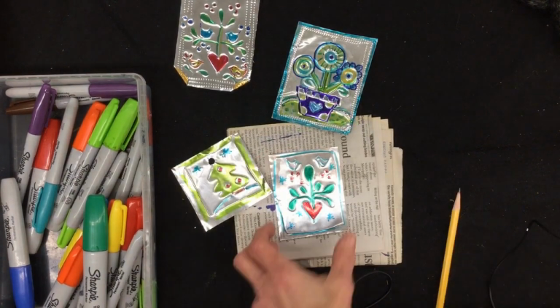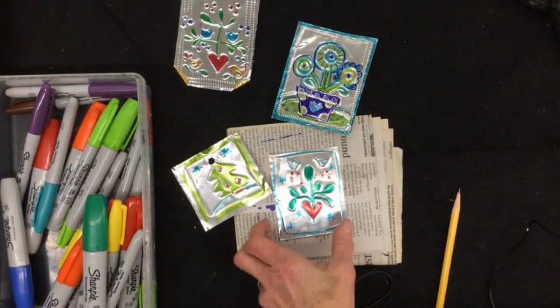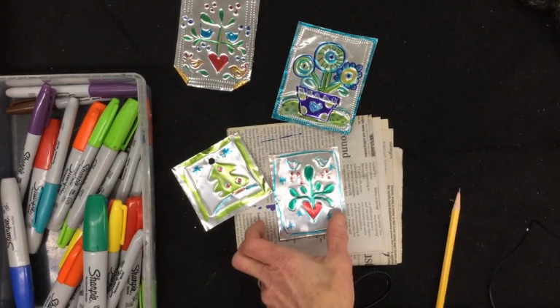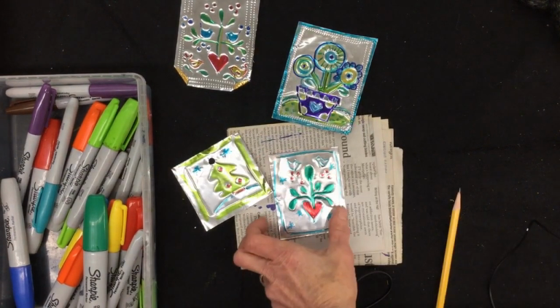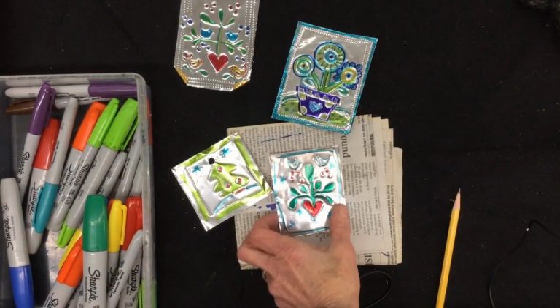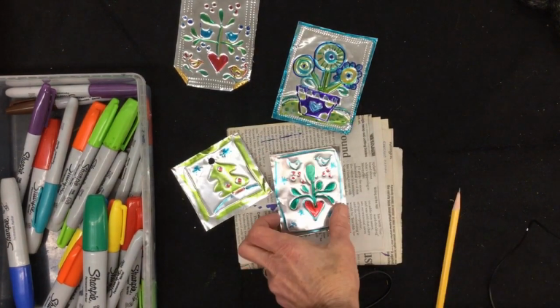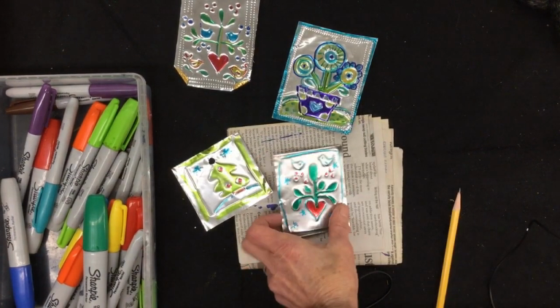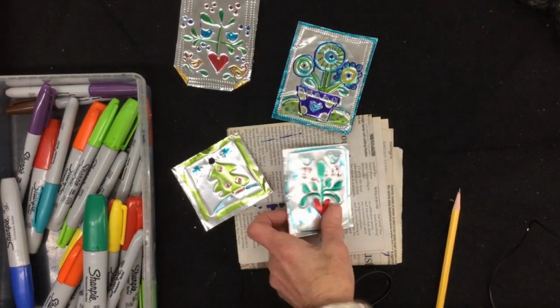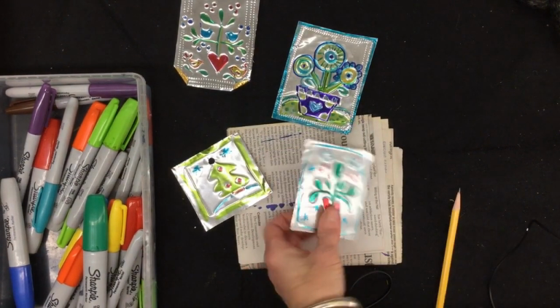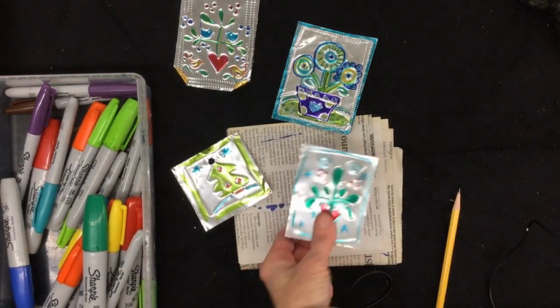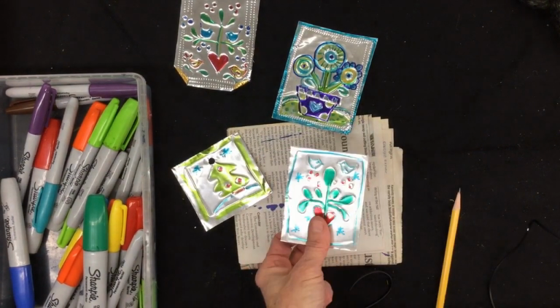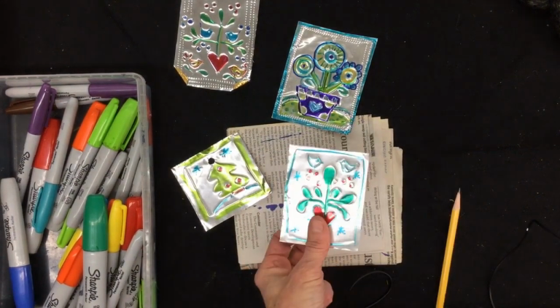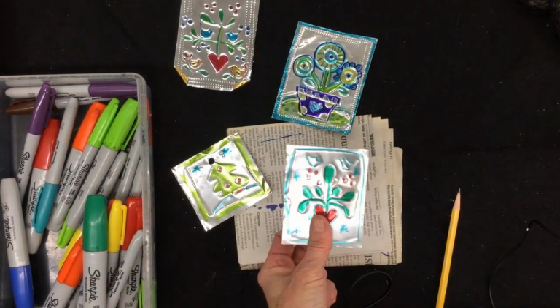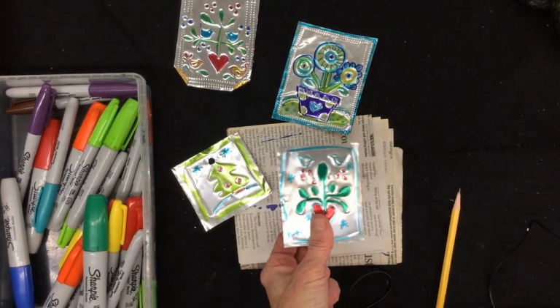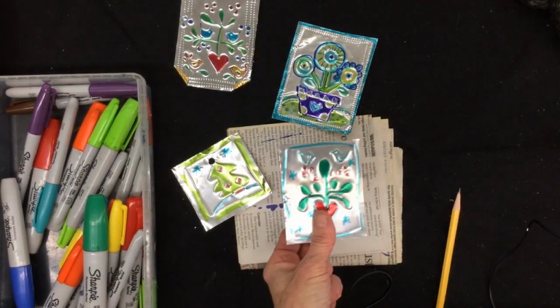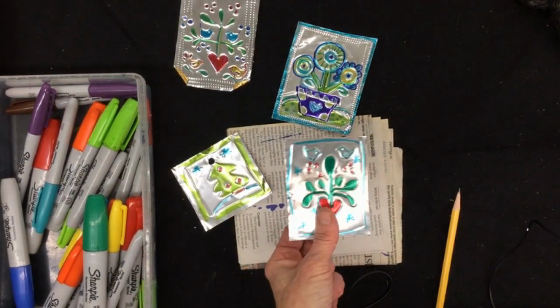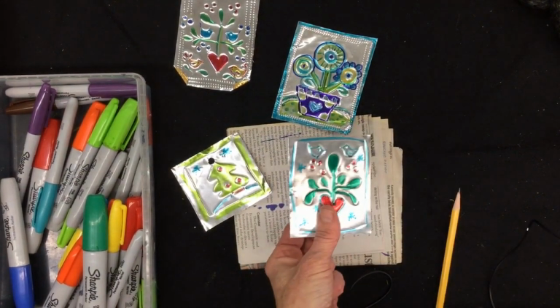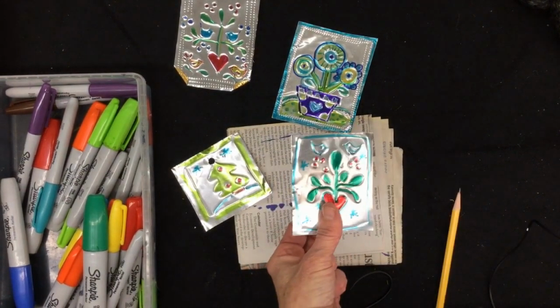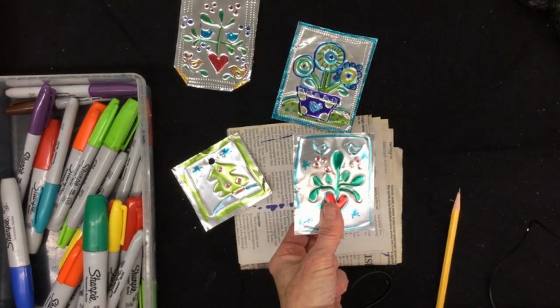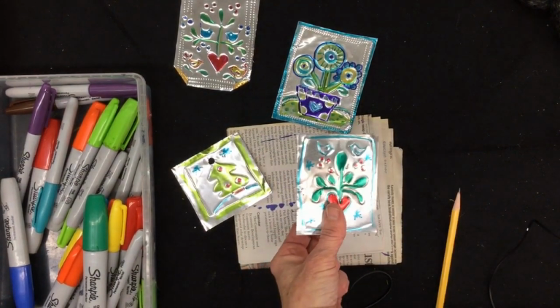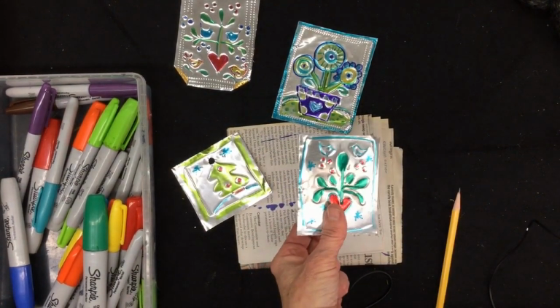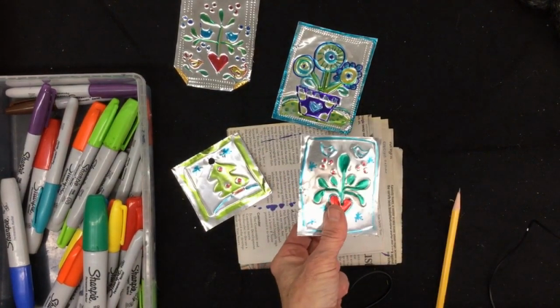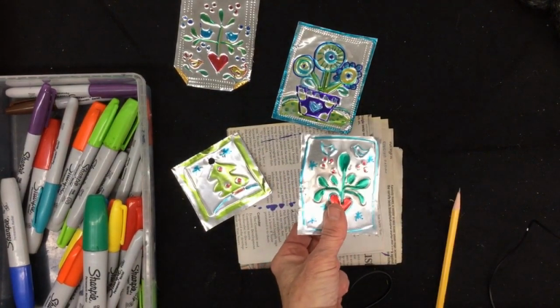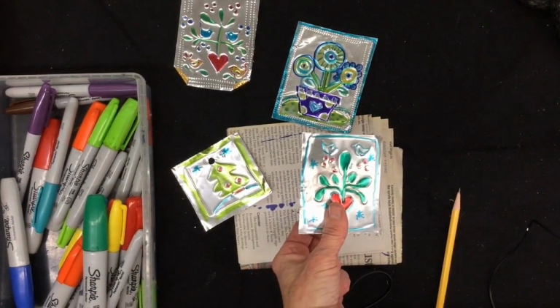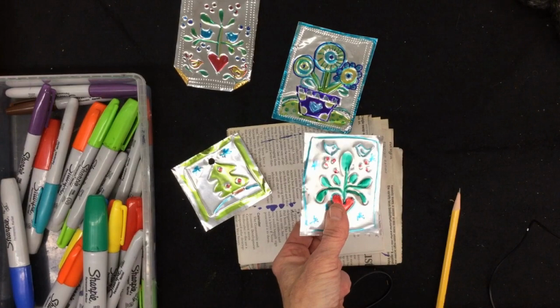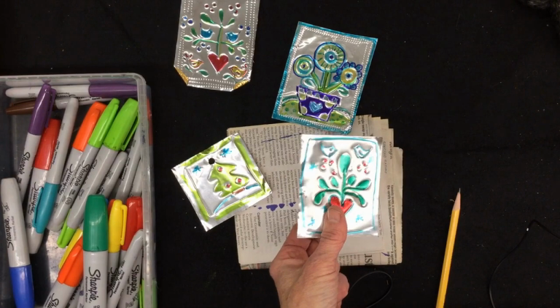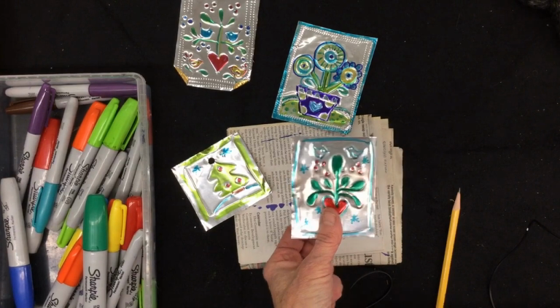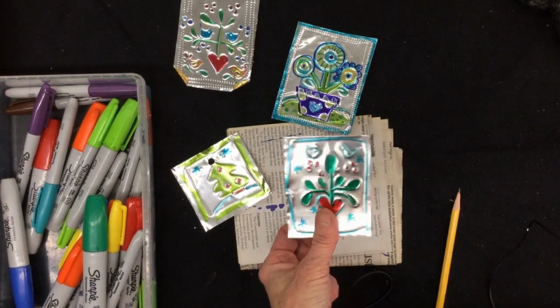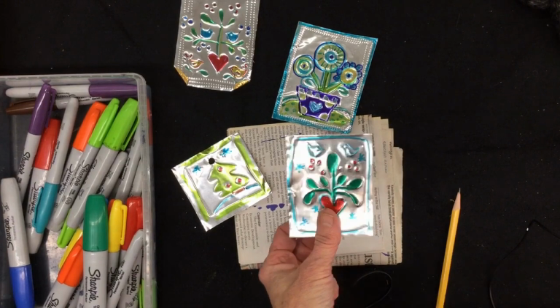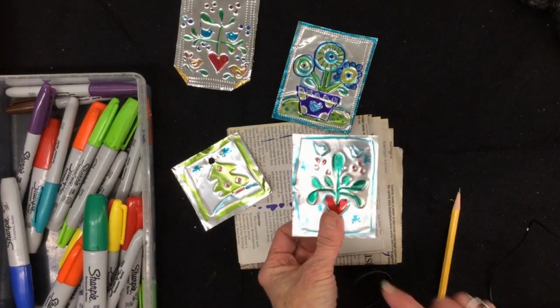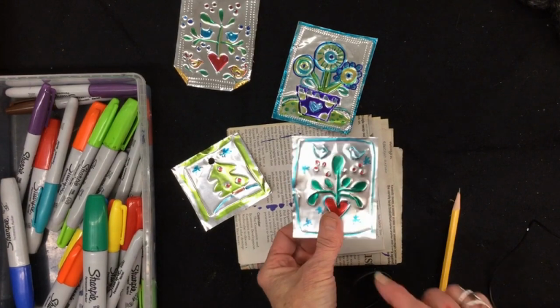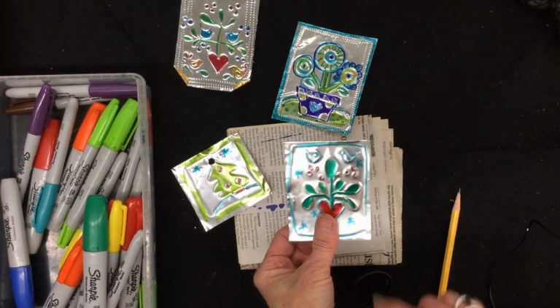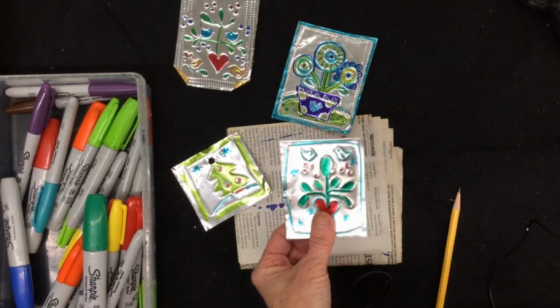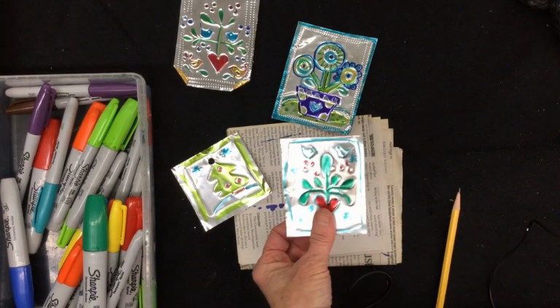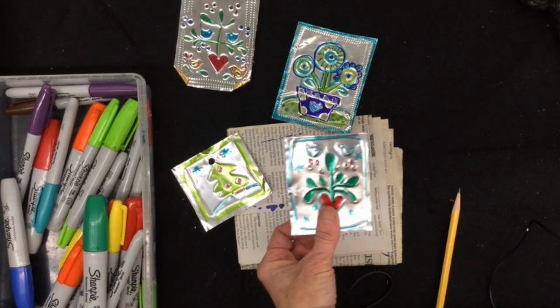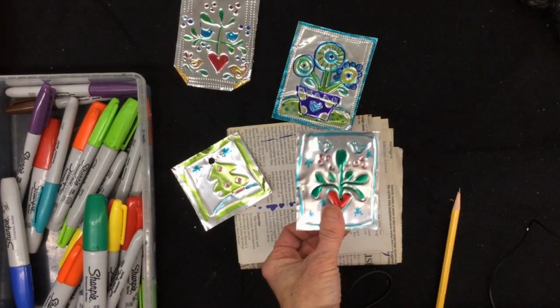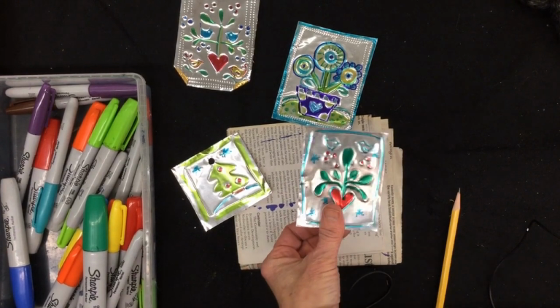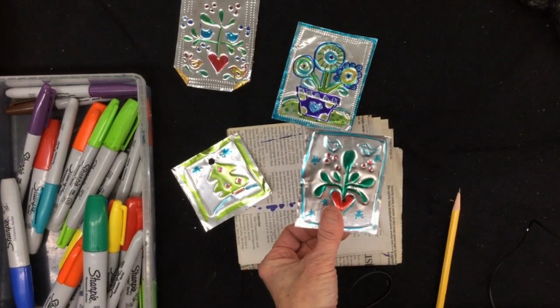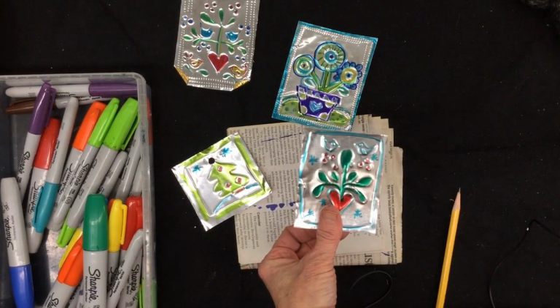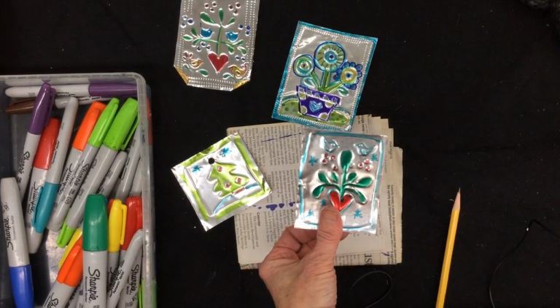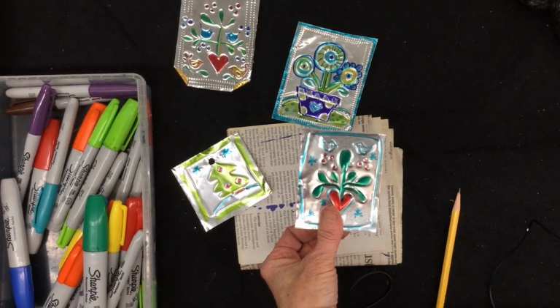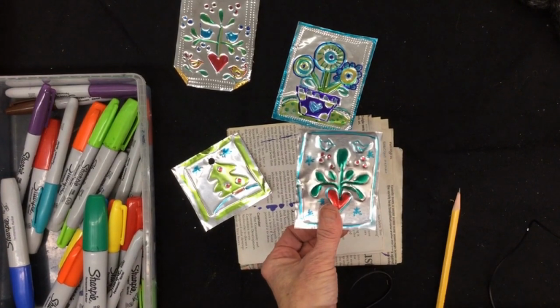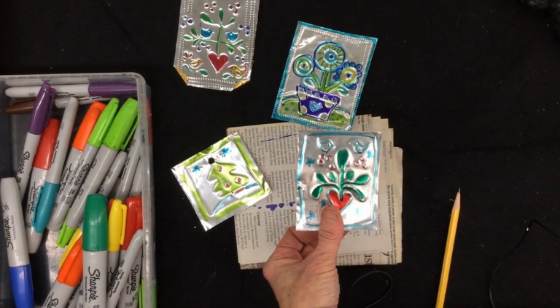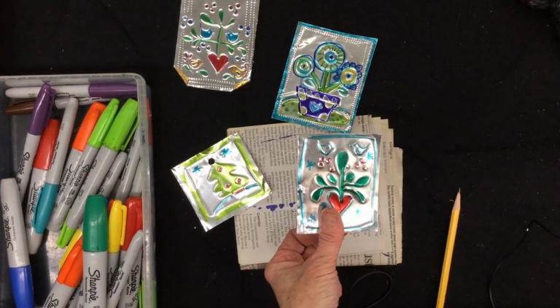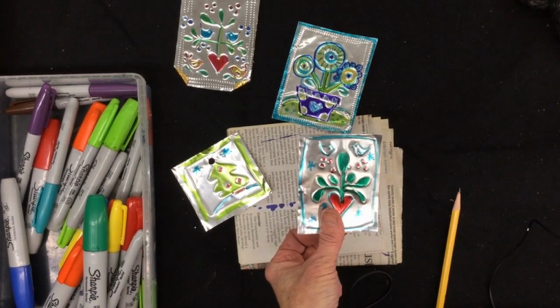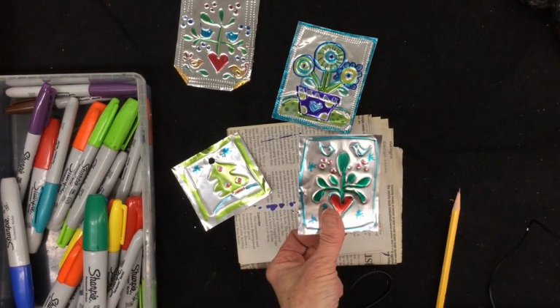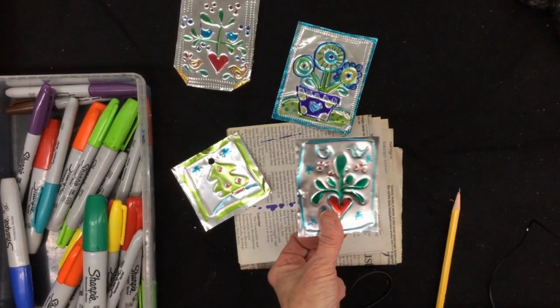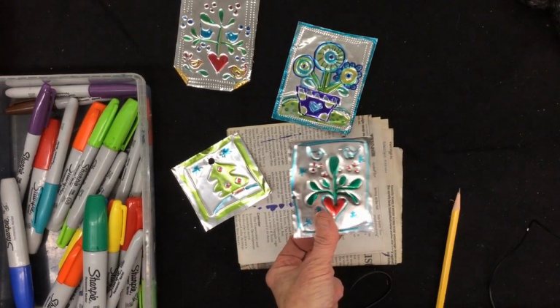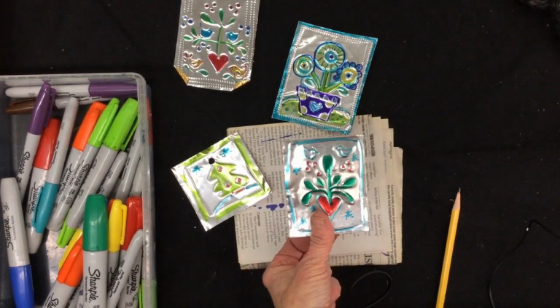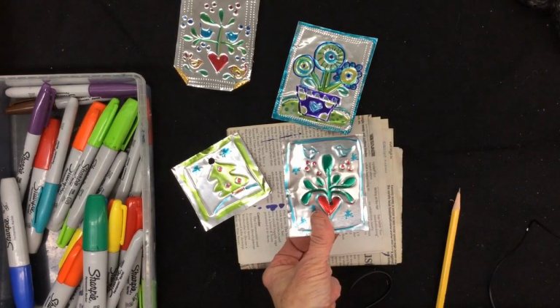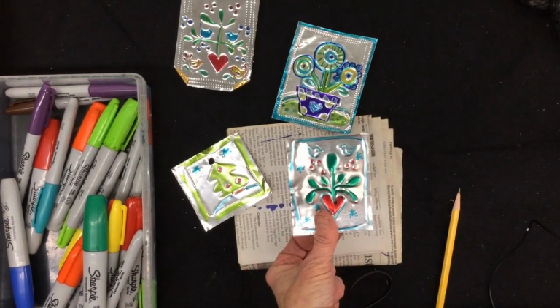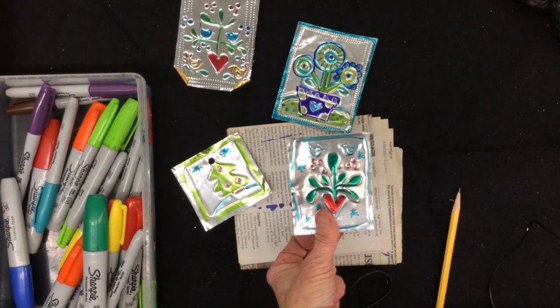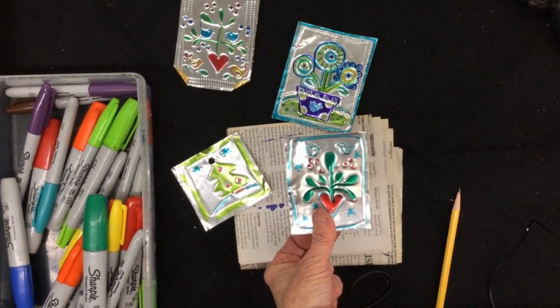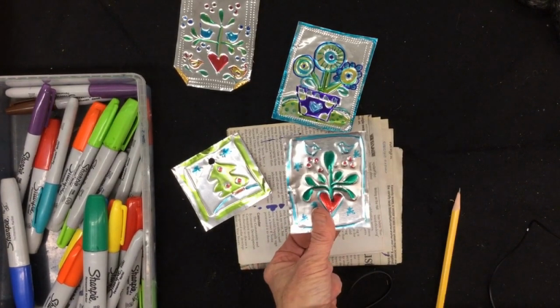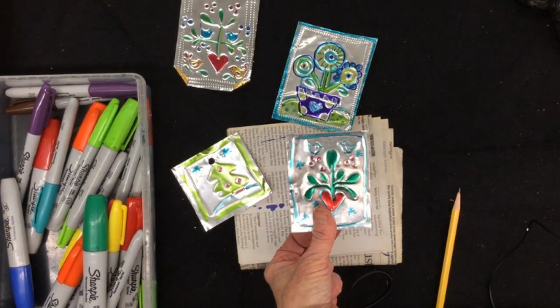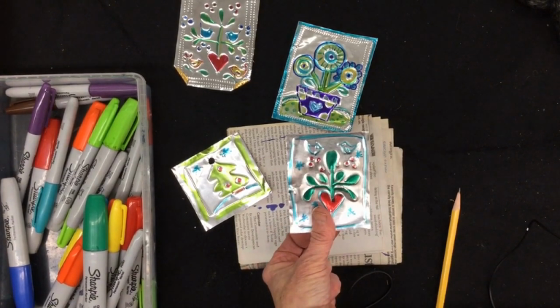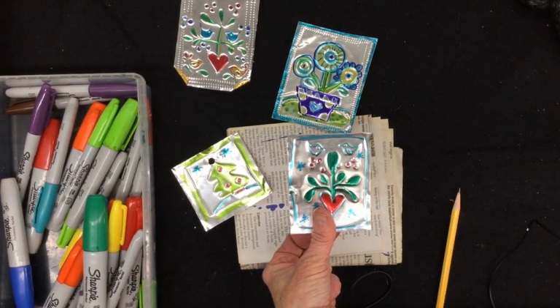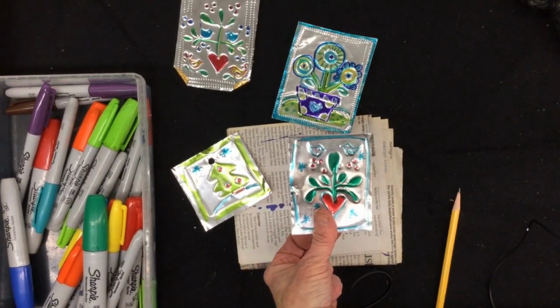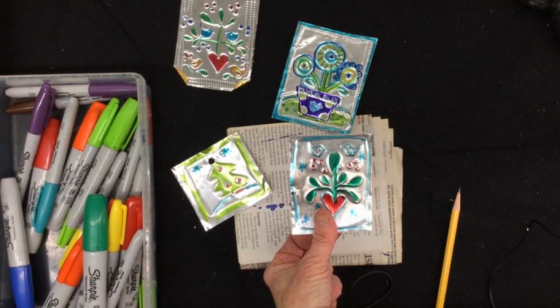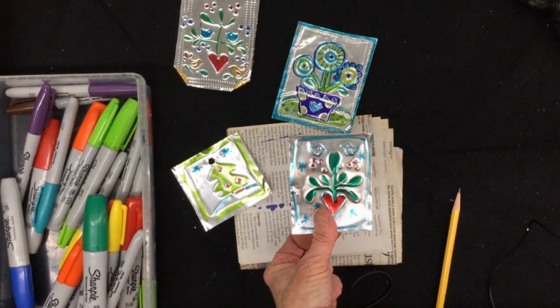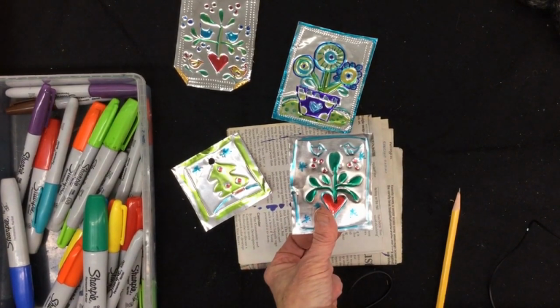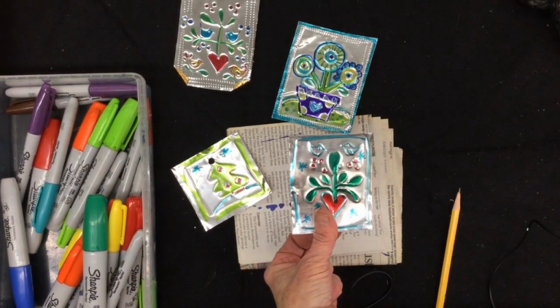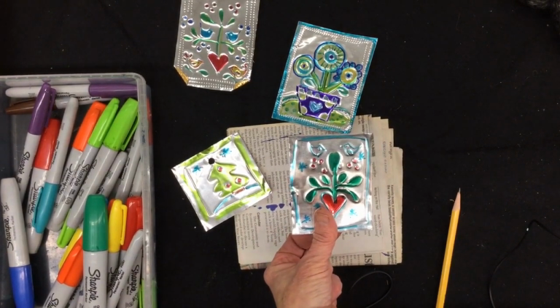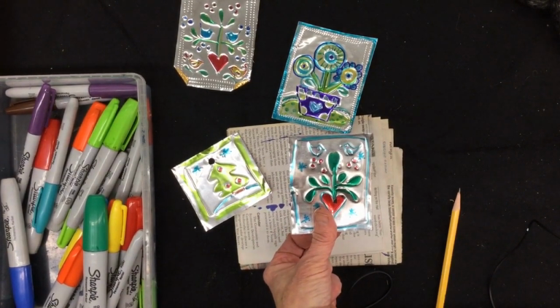Once your design is done, you can color it in with Sharpie. Remember, you have to use Sharpie — regular water-based markers would just rub off.